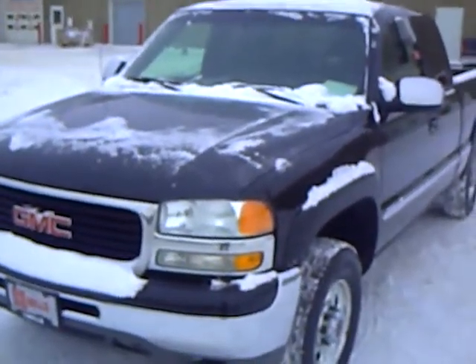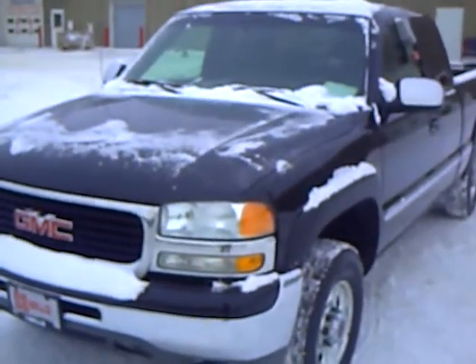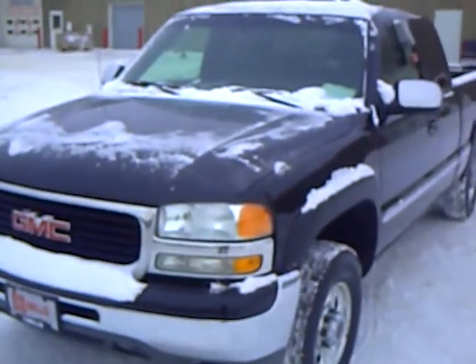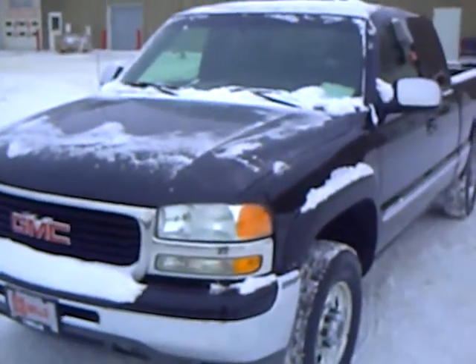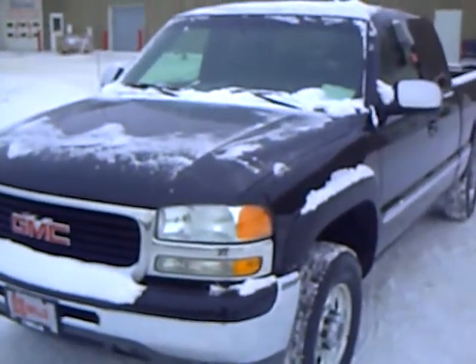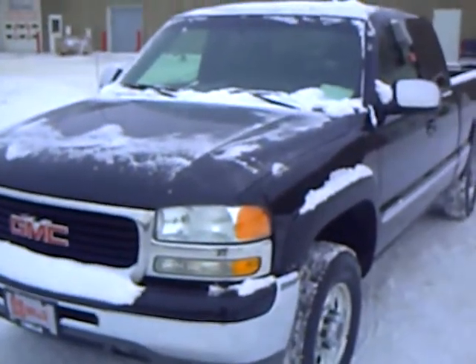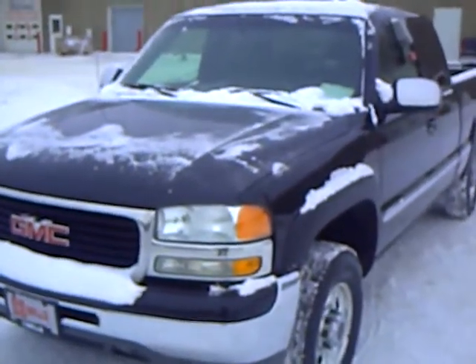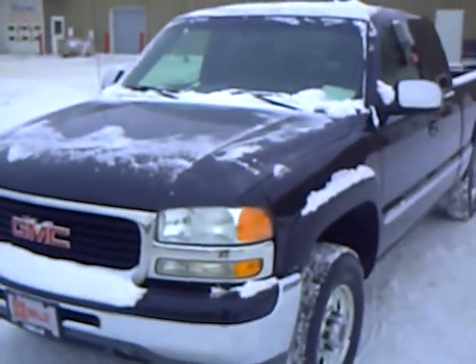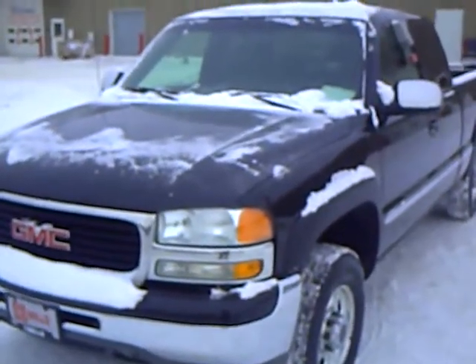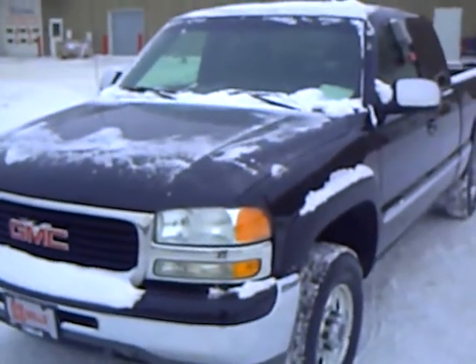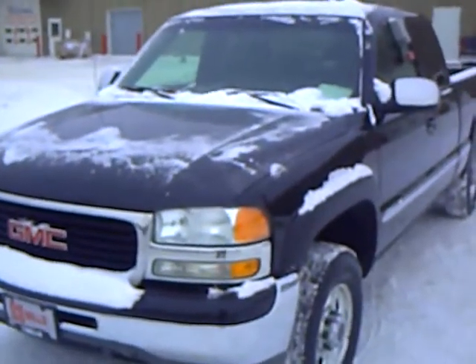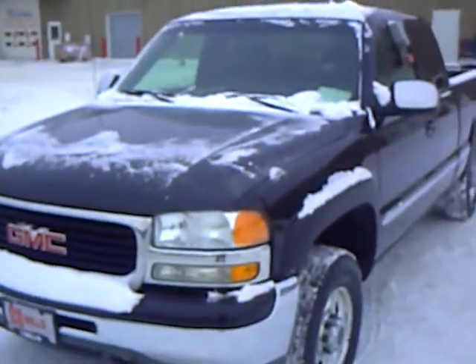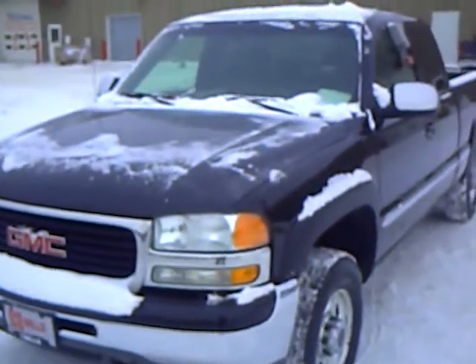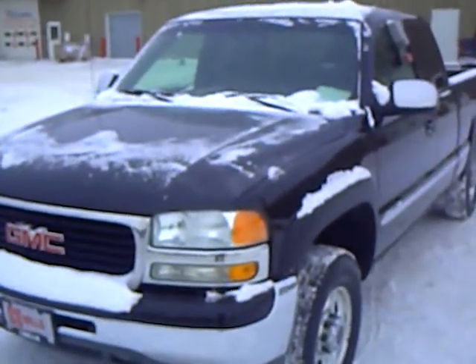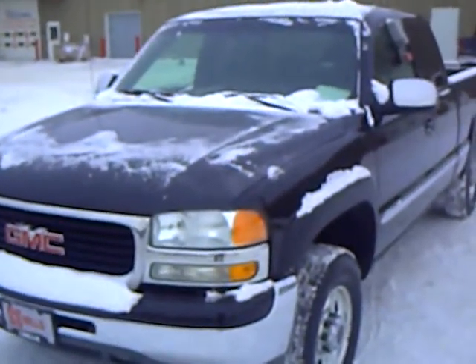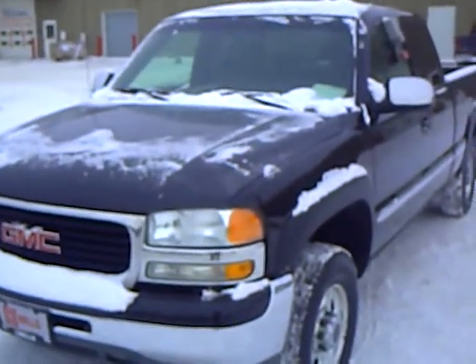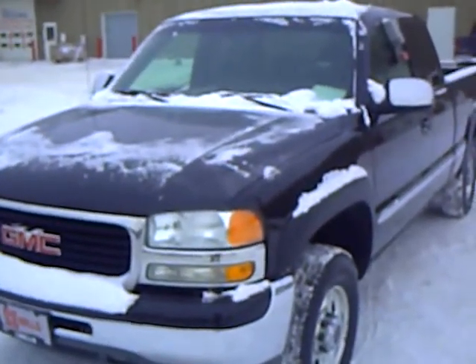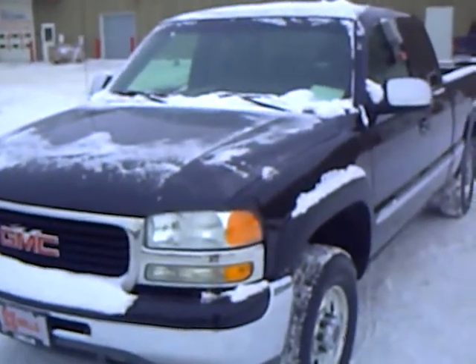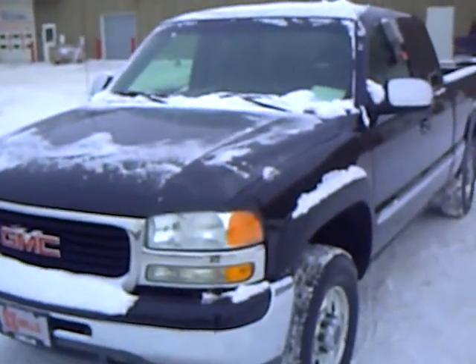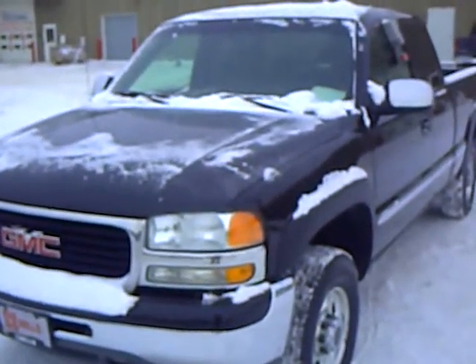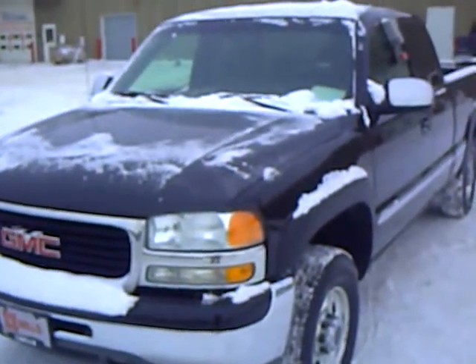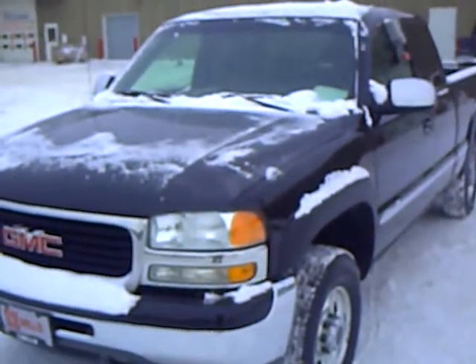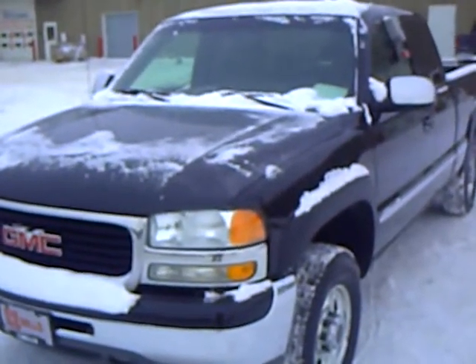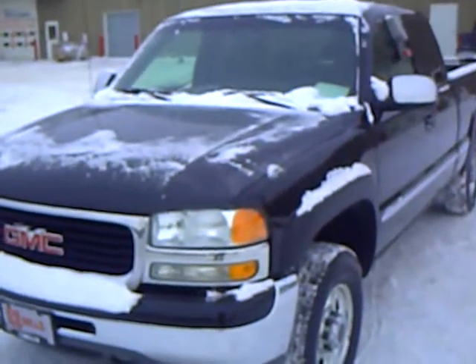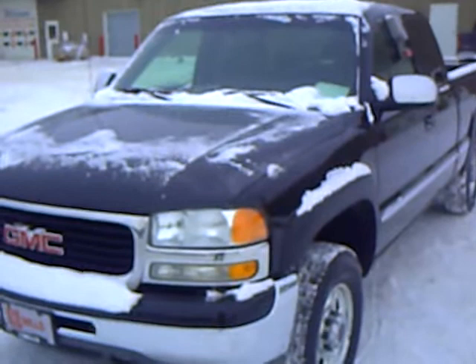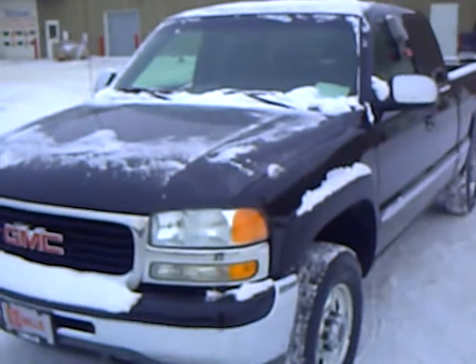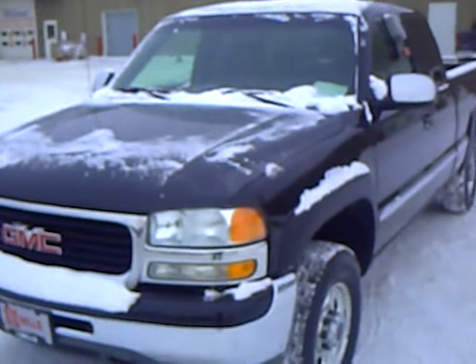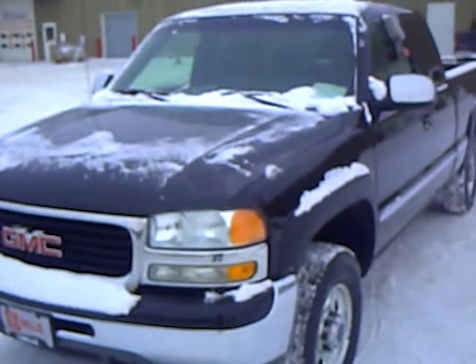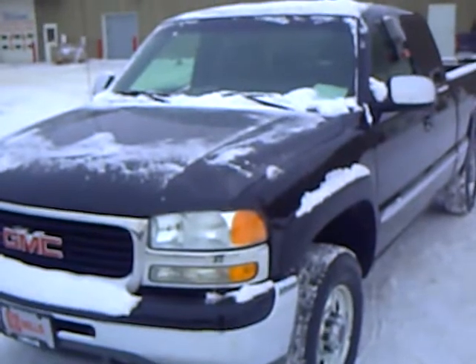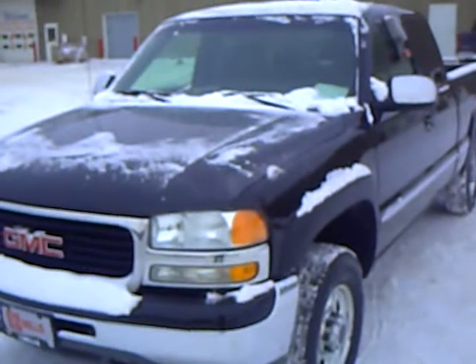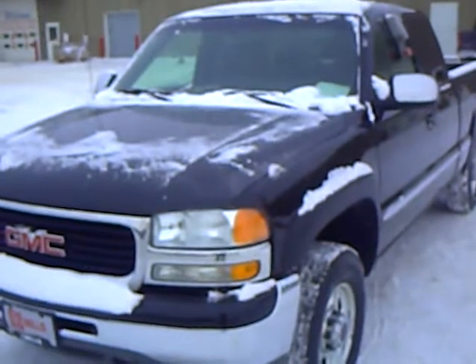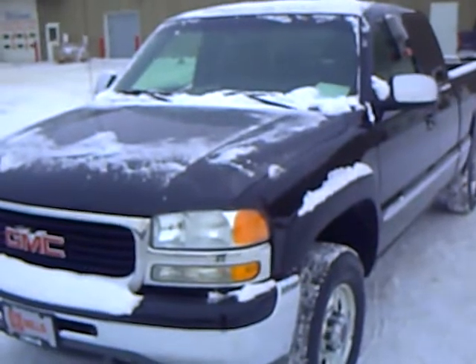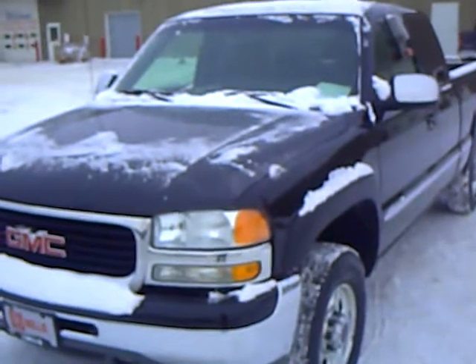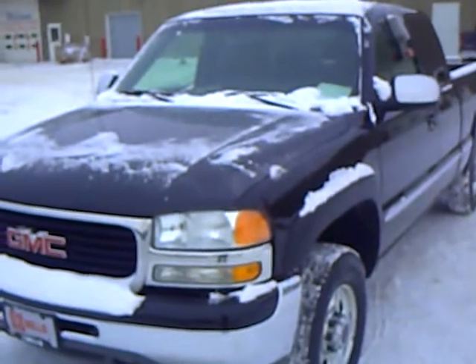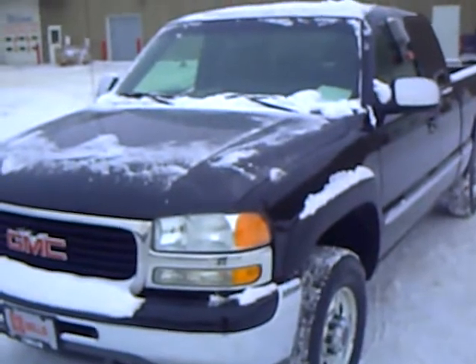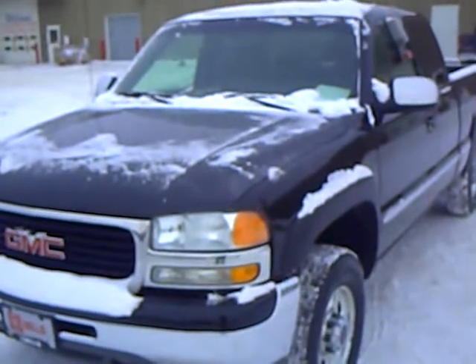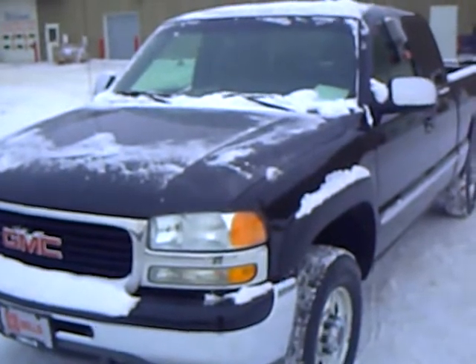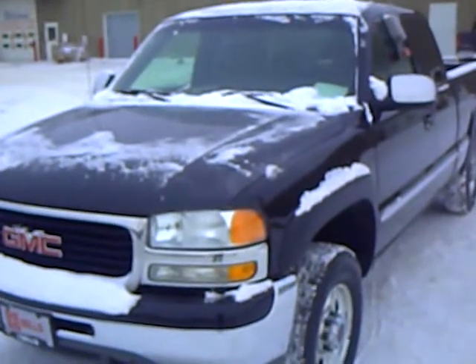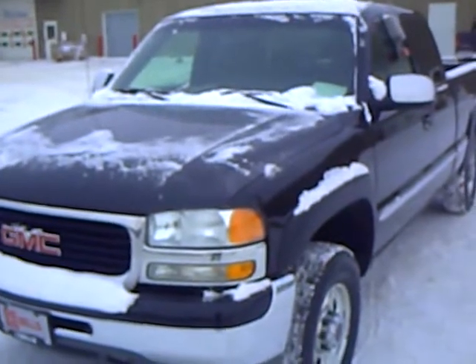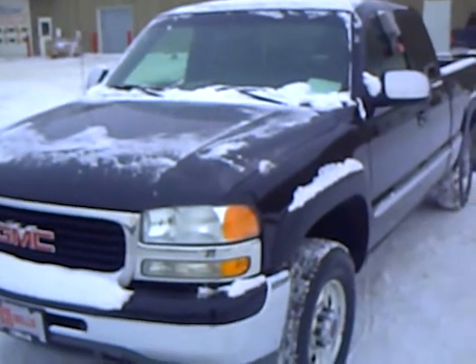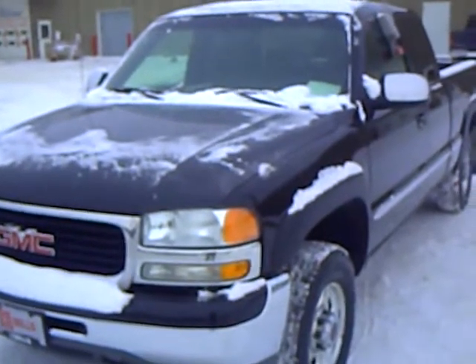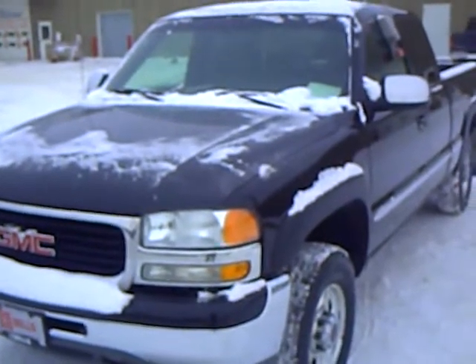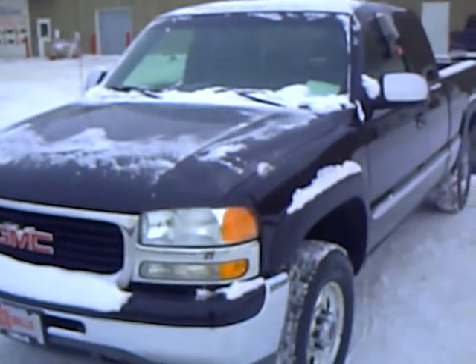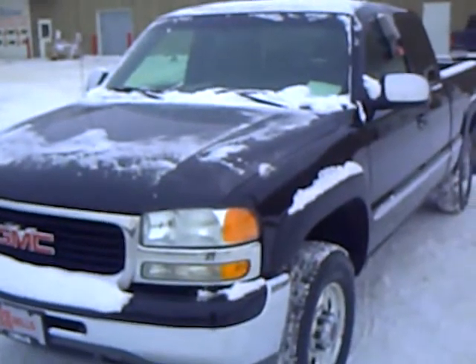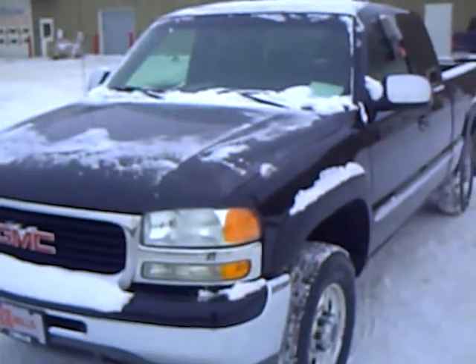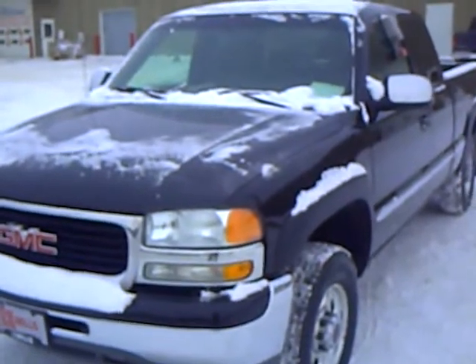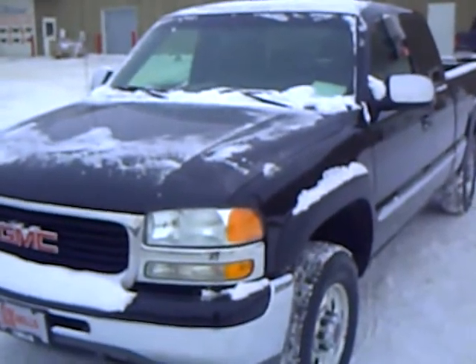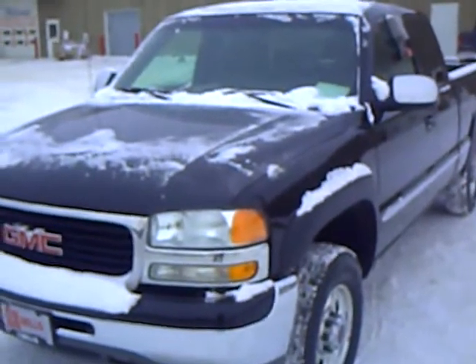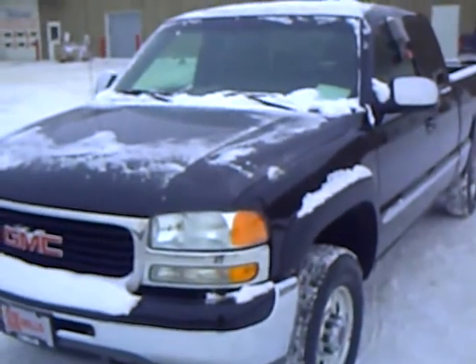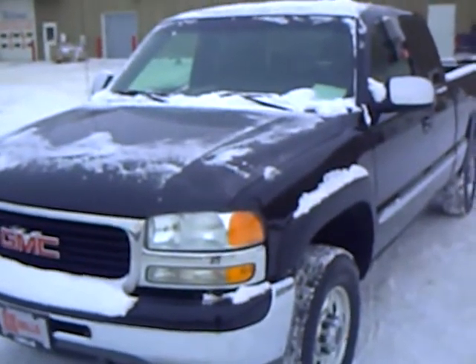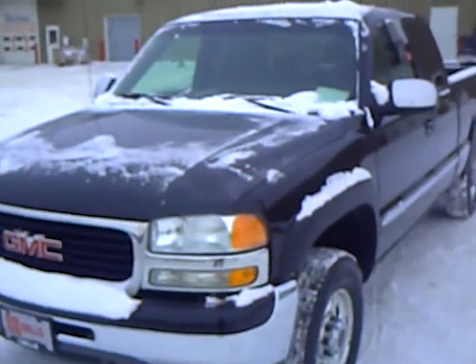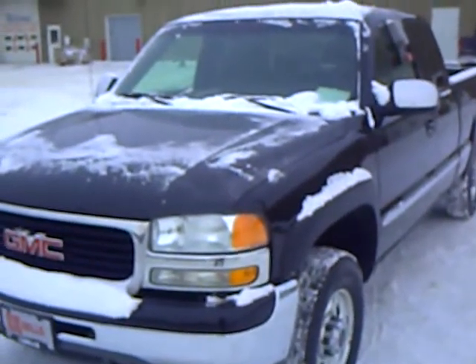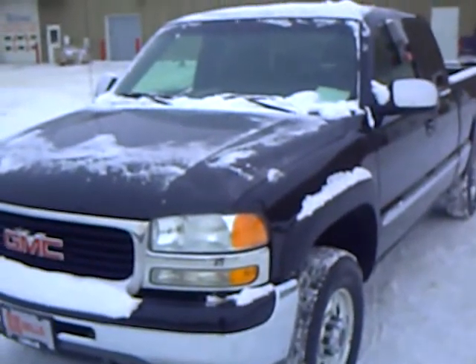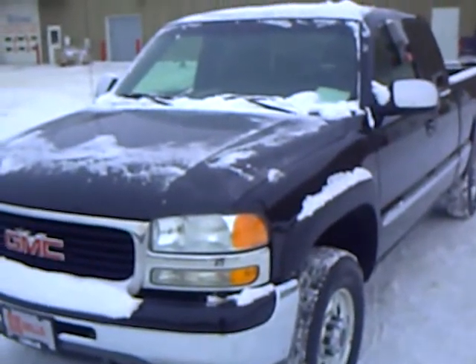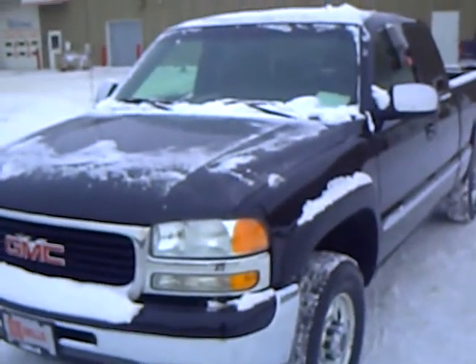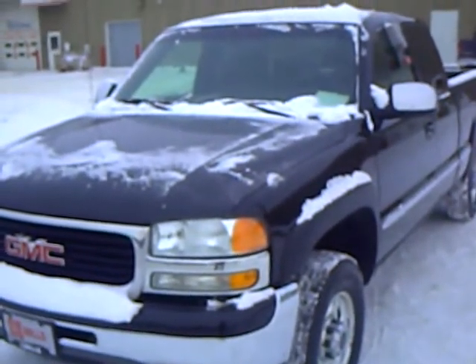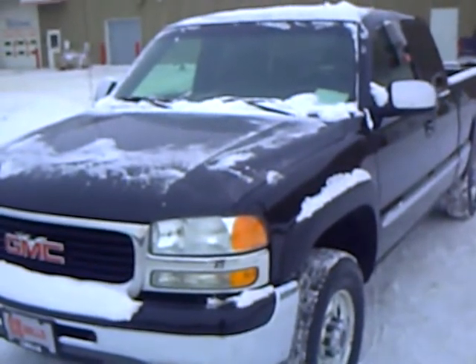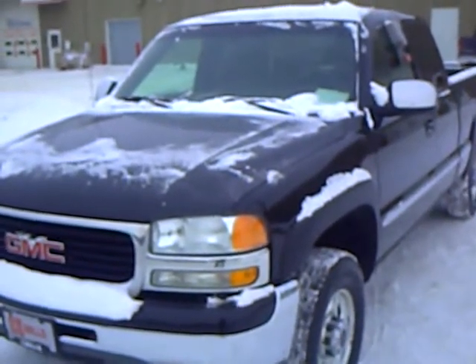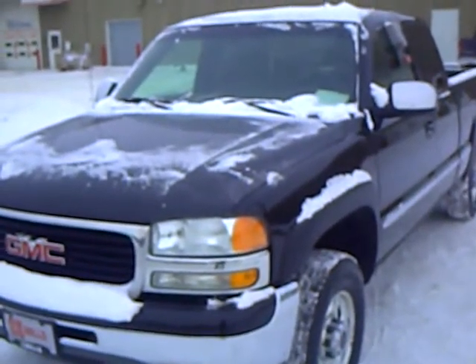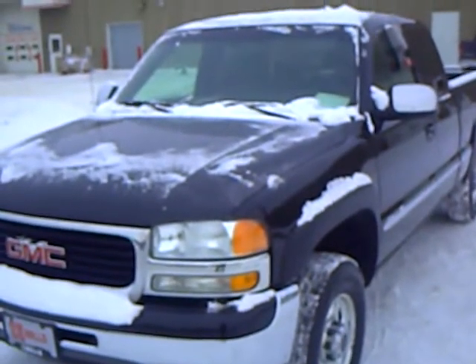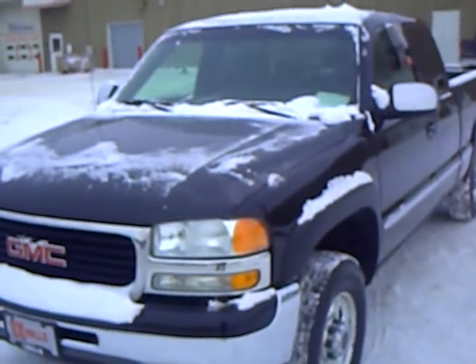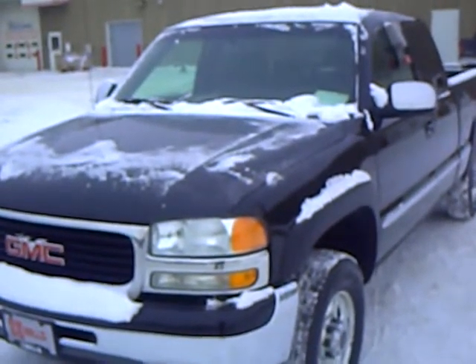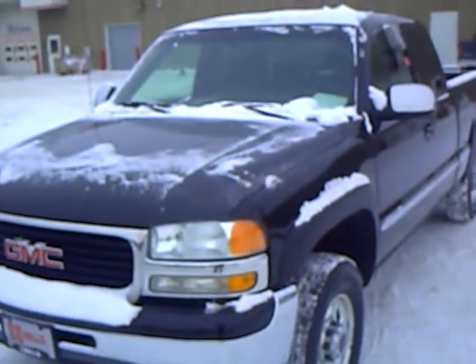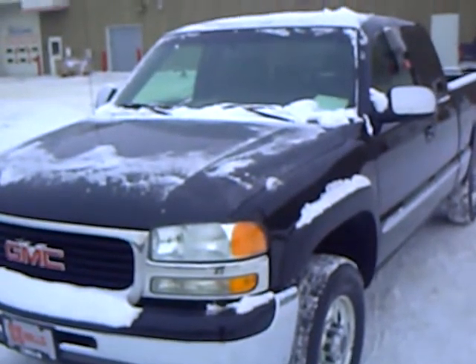Every vehicle purchased includes a one-year membership in the Mills Elite Advantage Program. This could save you thousands at over 200,000 merchants nationally.